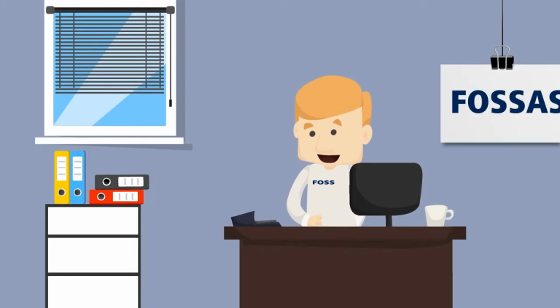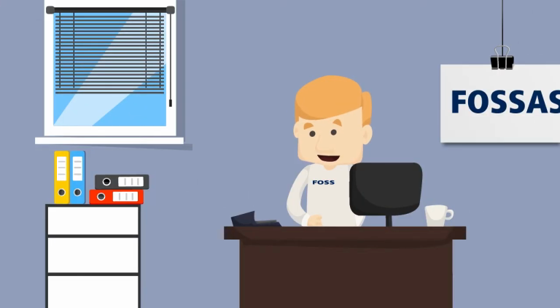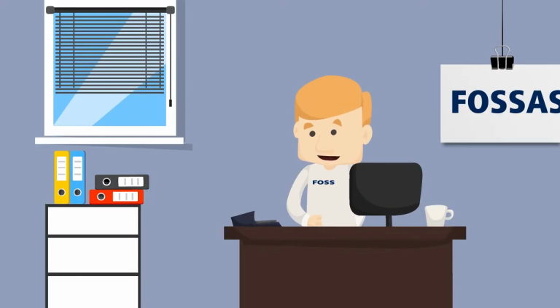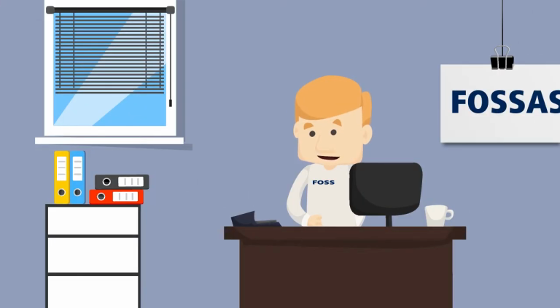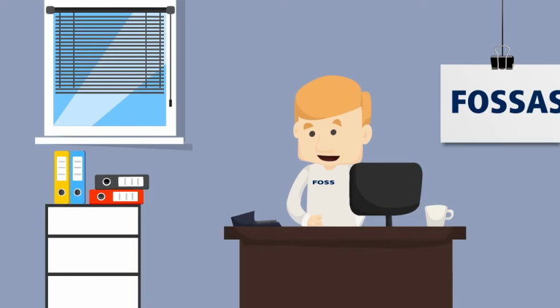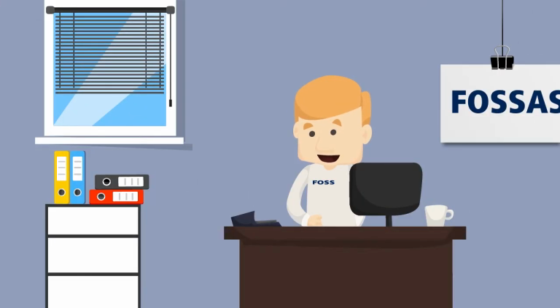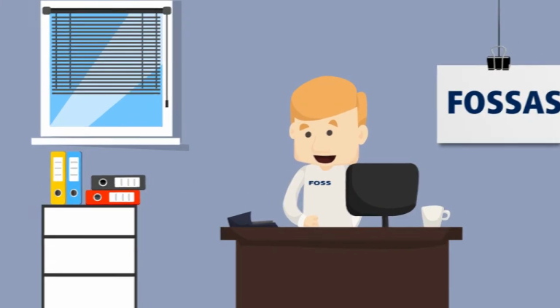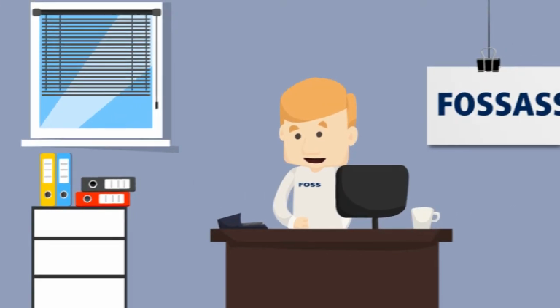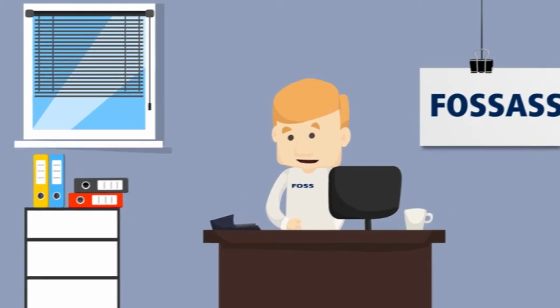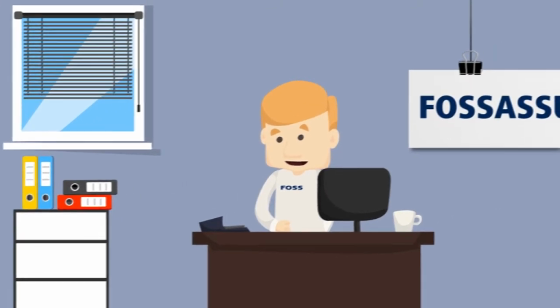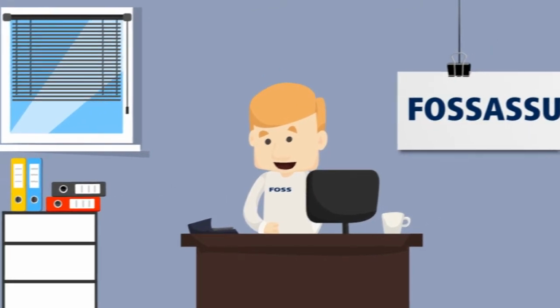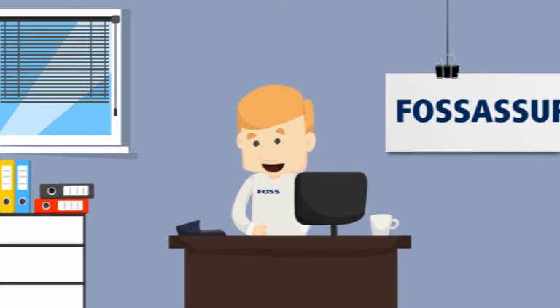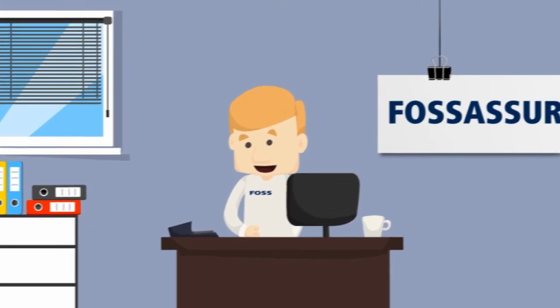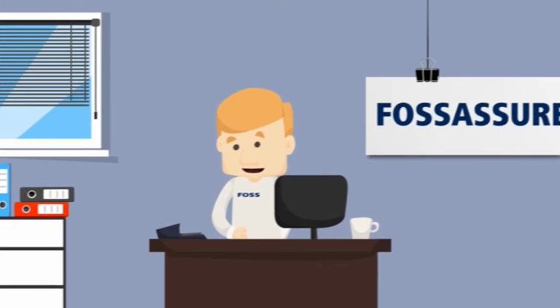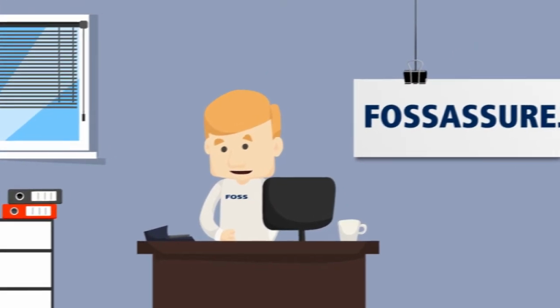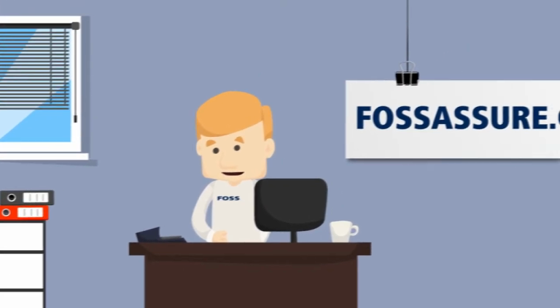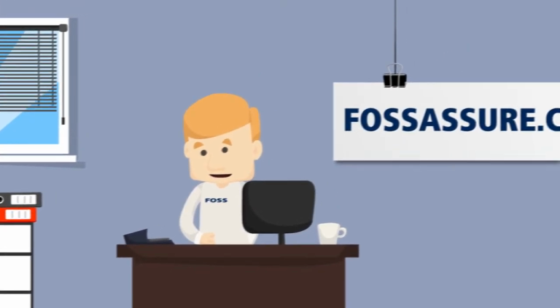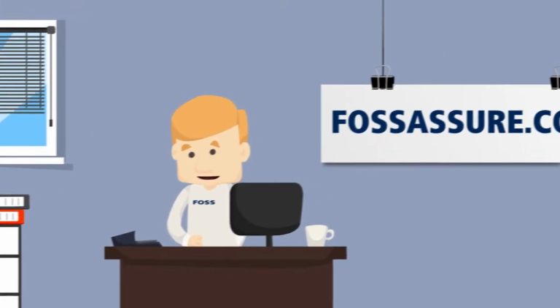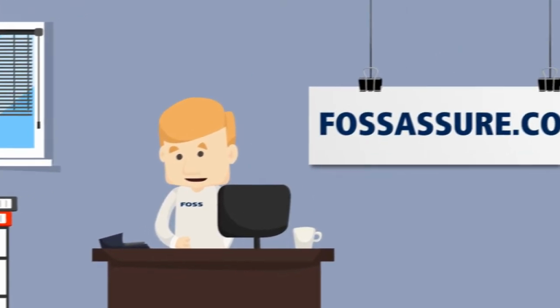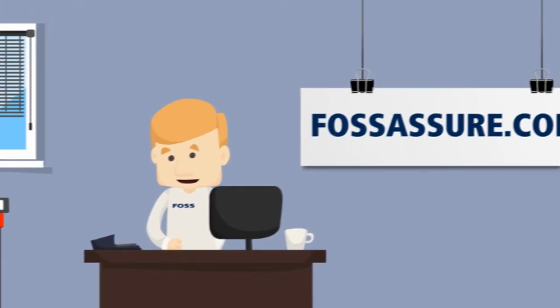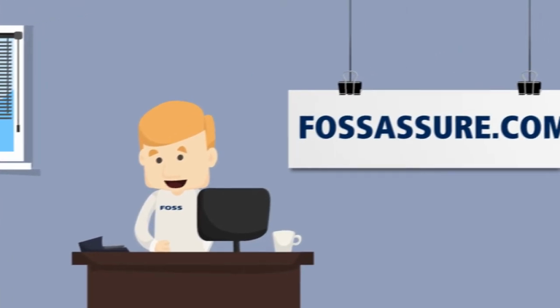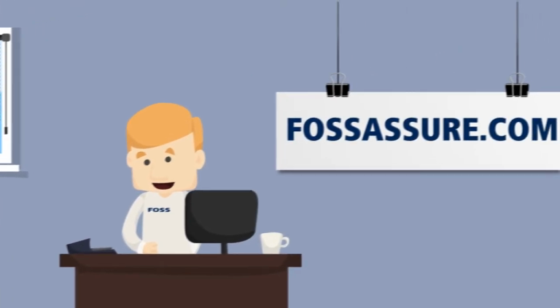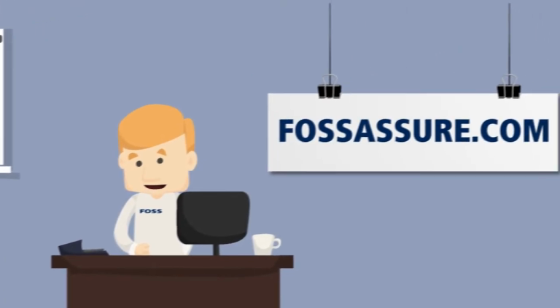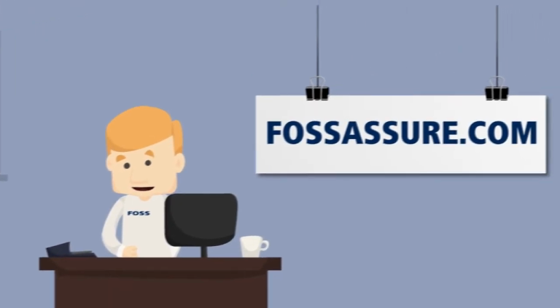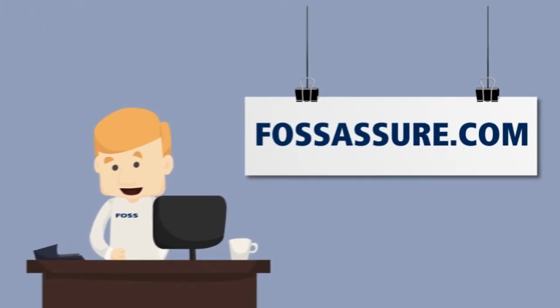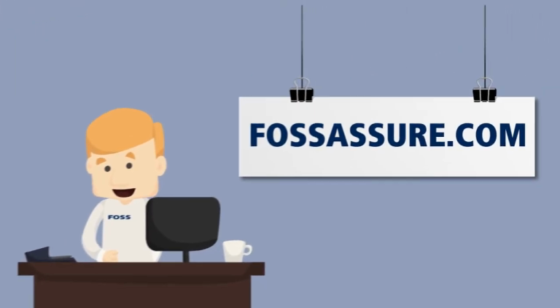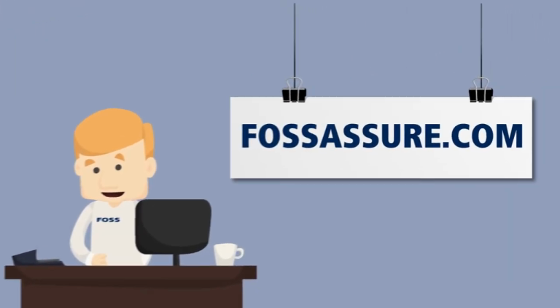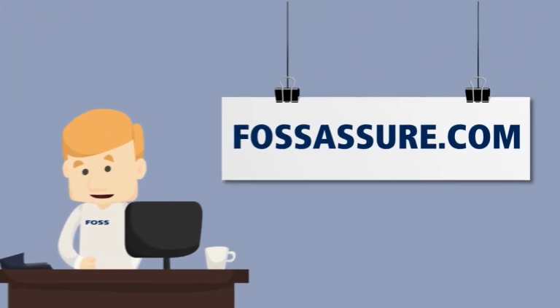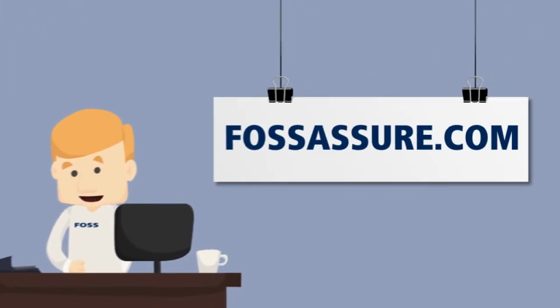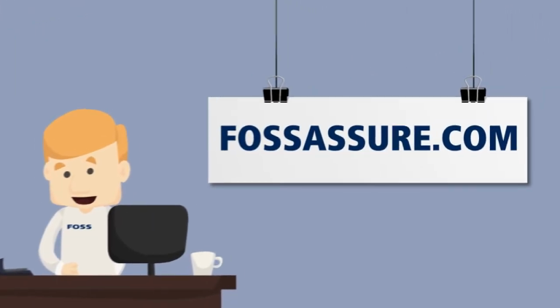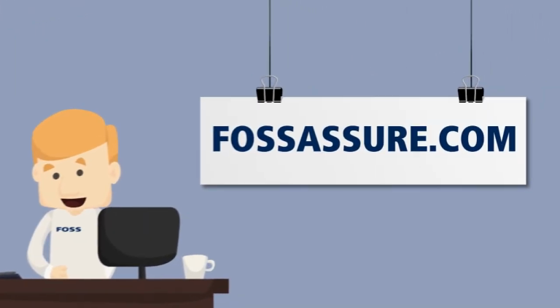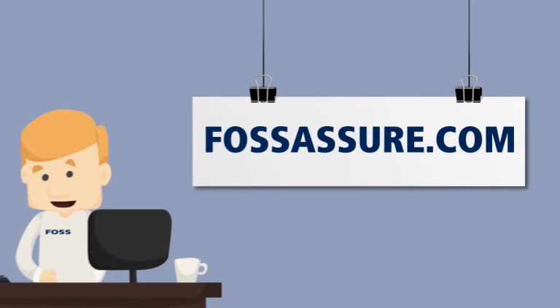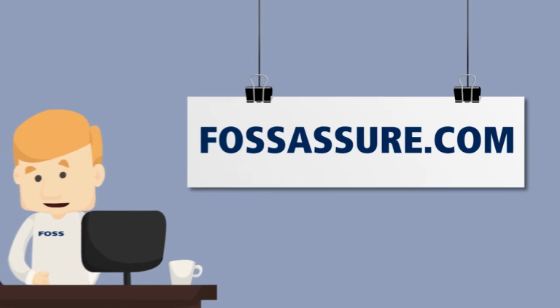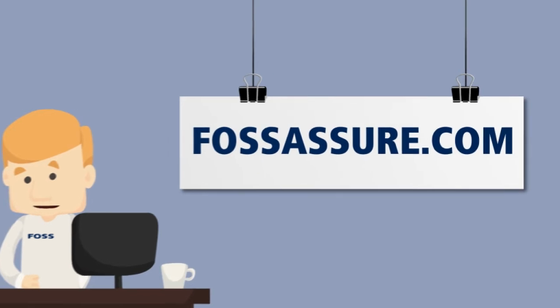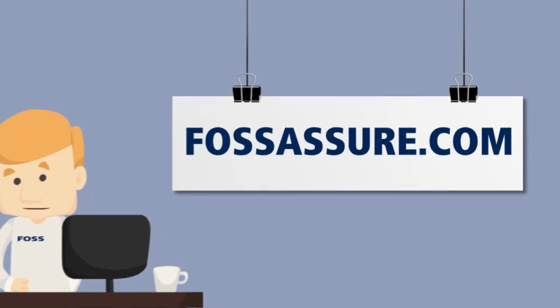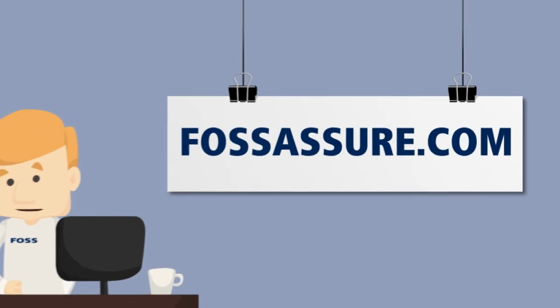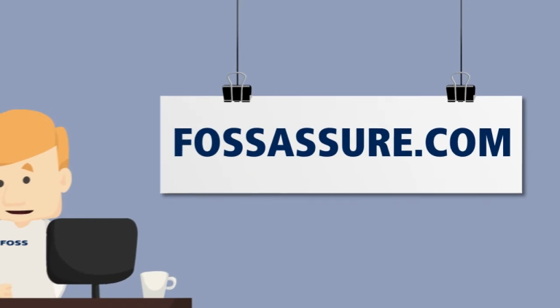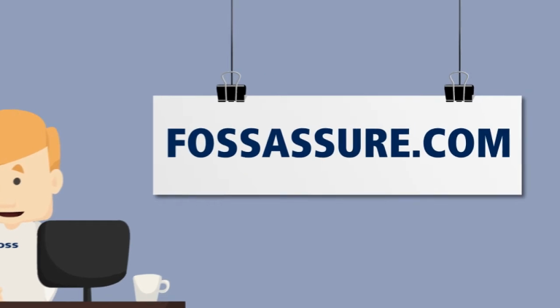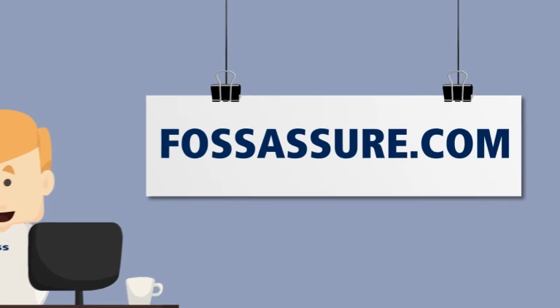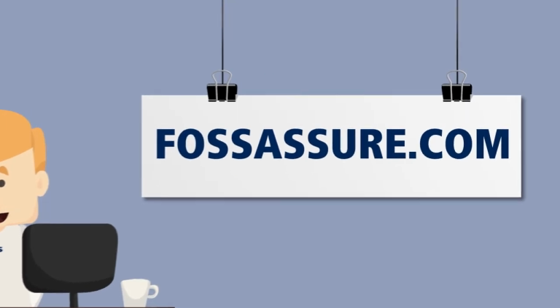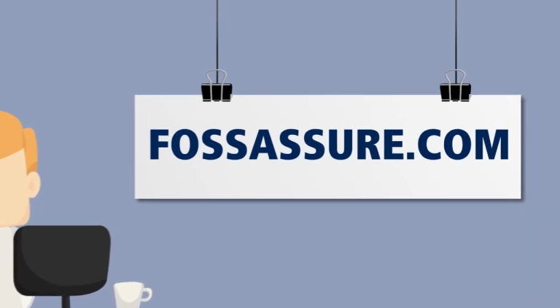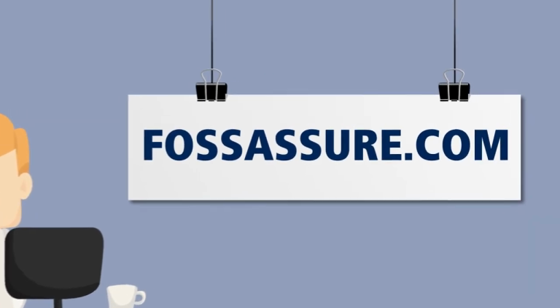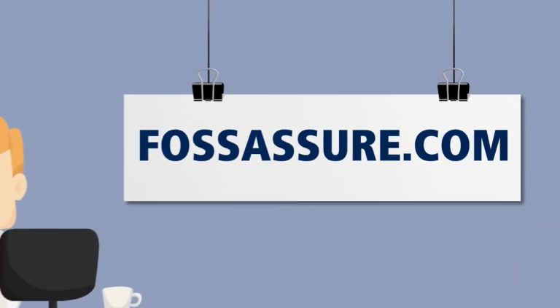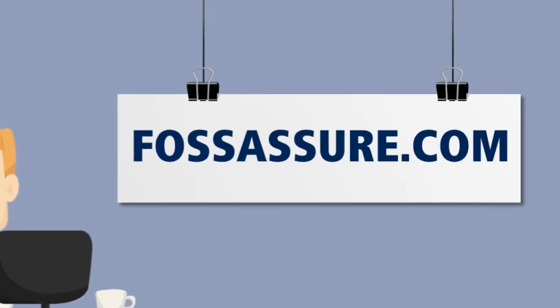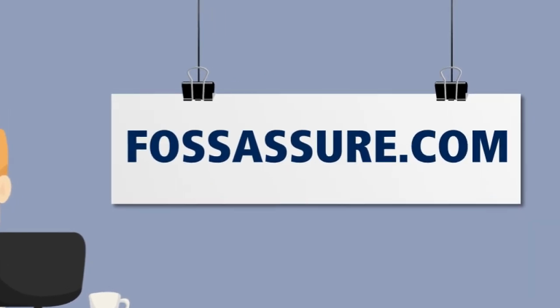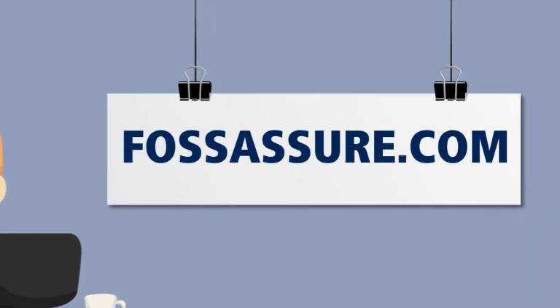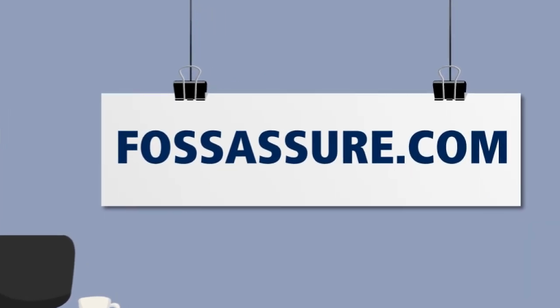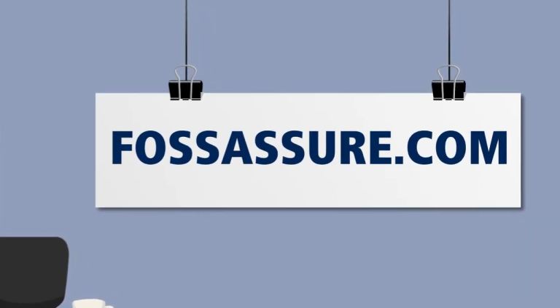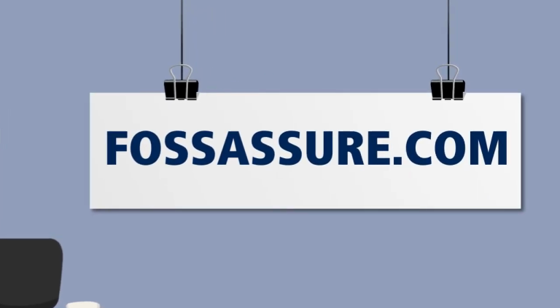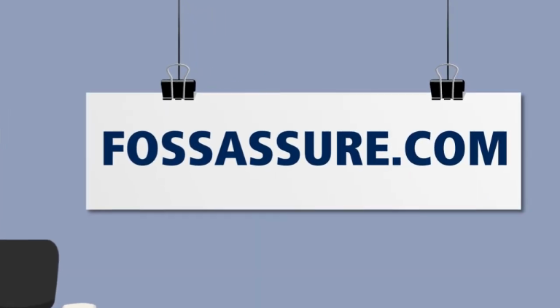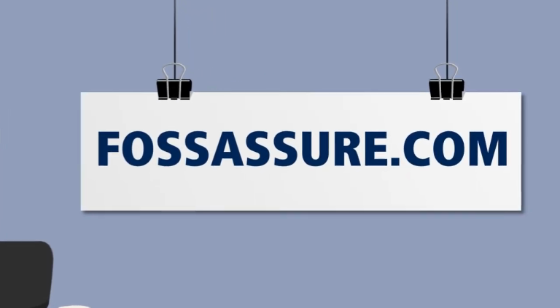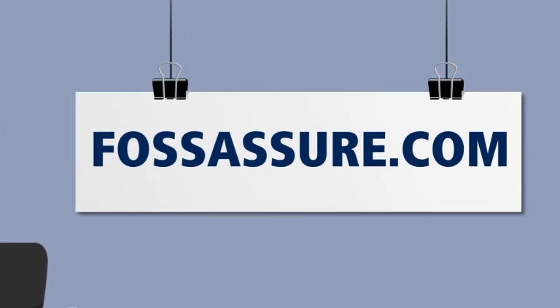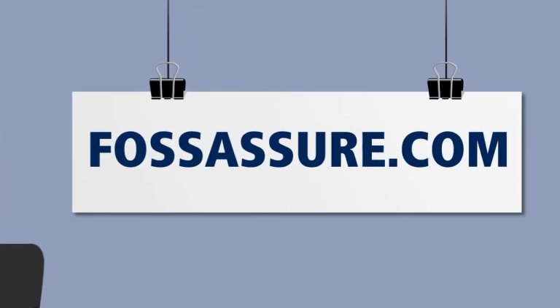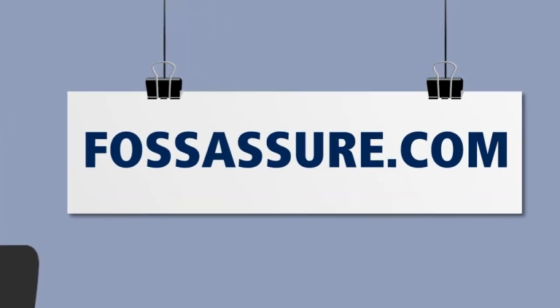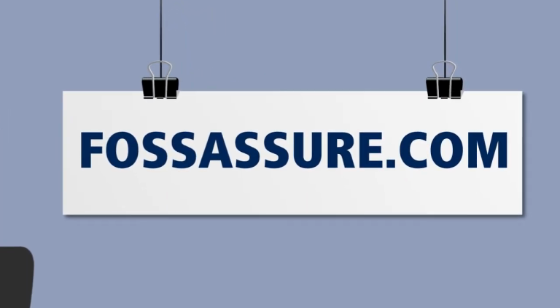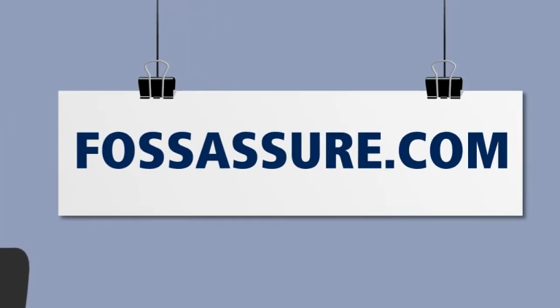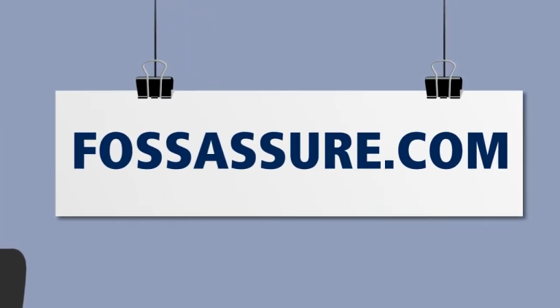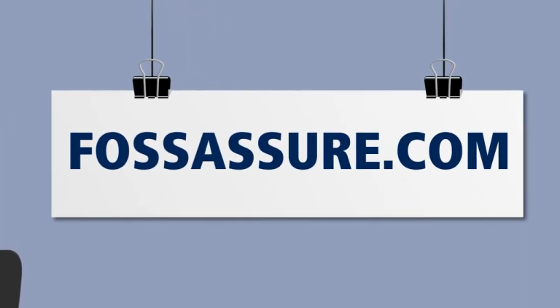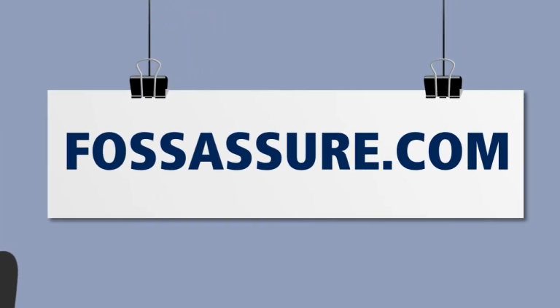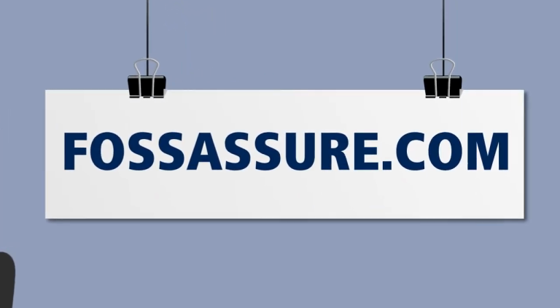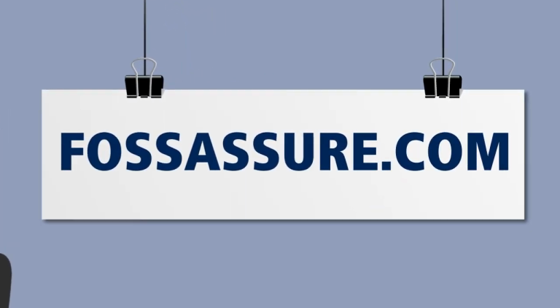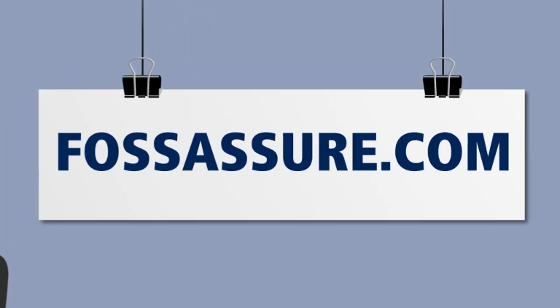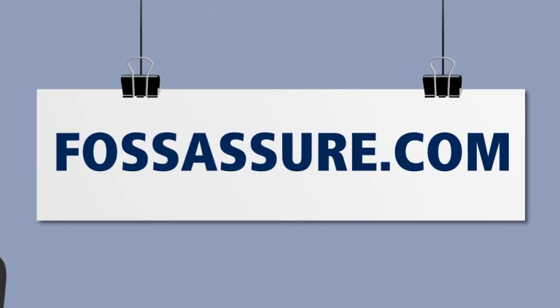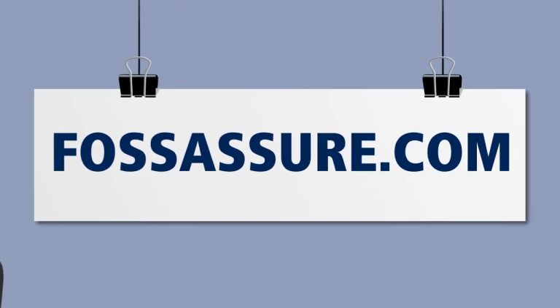Analytical performance made simple. If that sounds like your idea of routine analysis, then sign up for FOSS Assure.